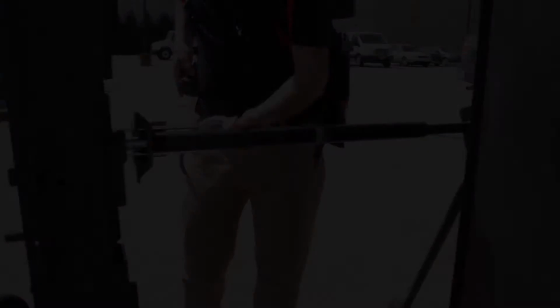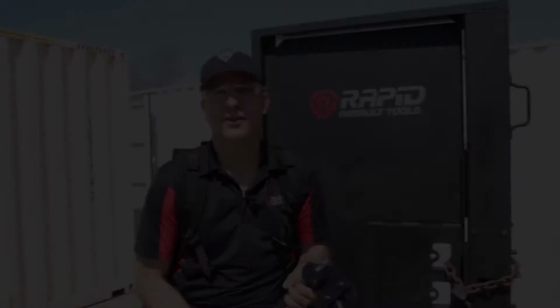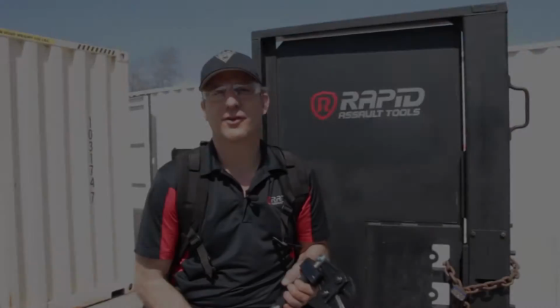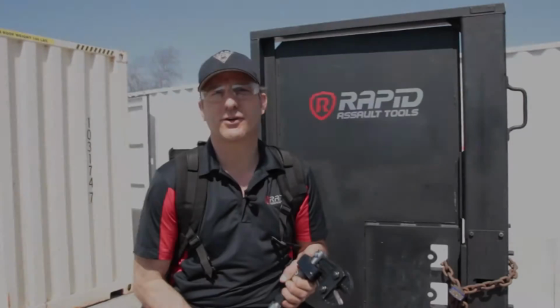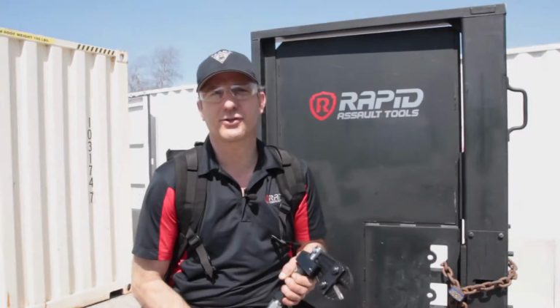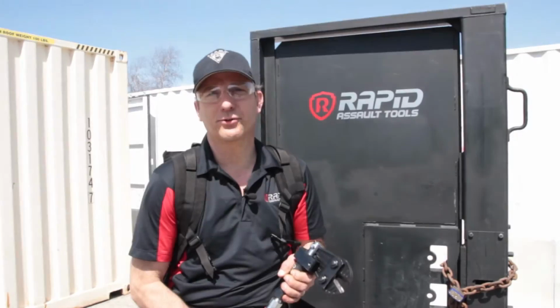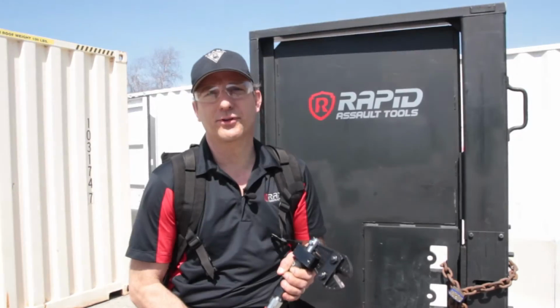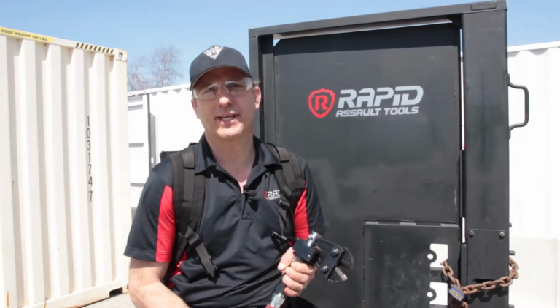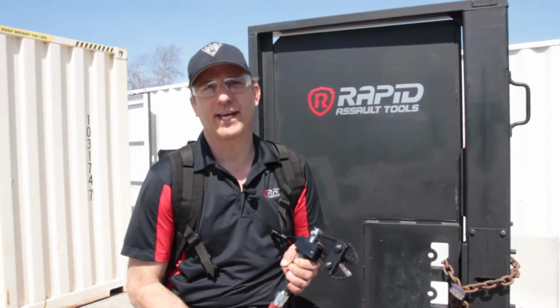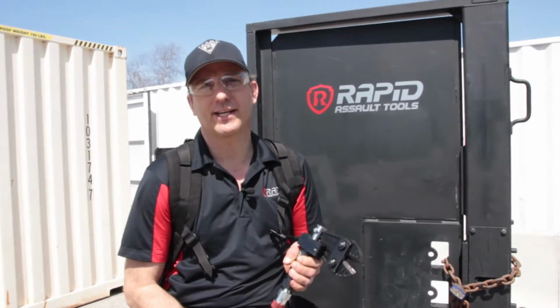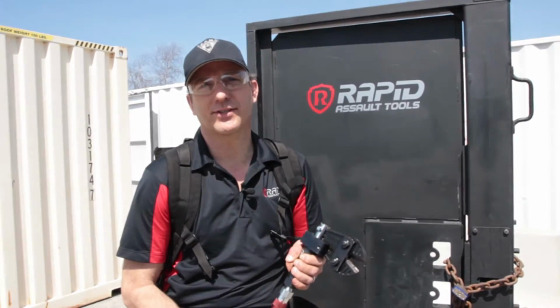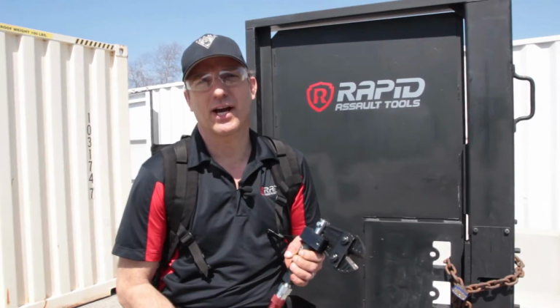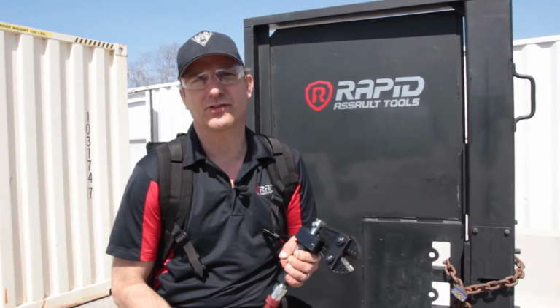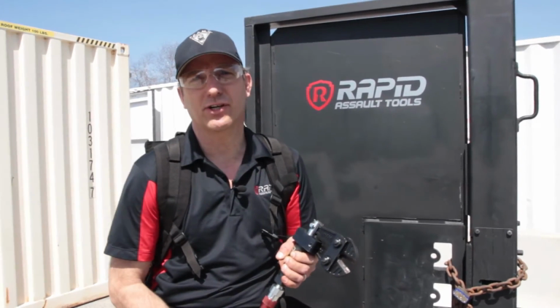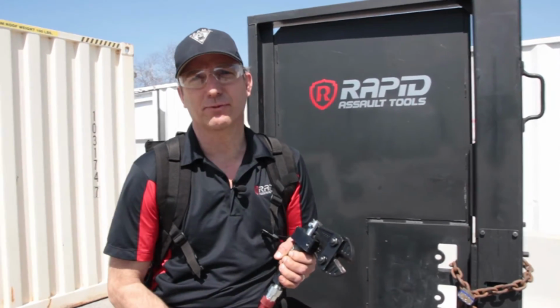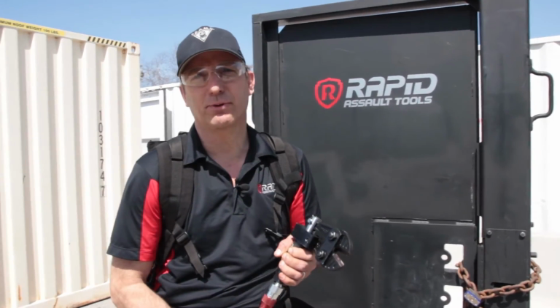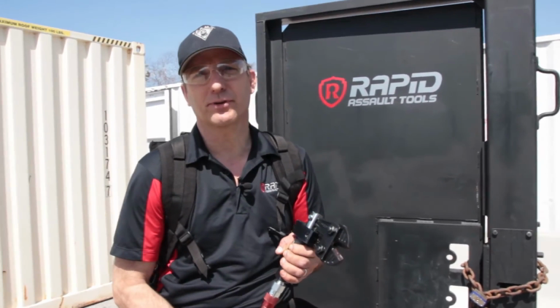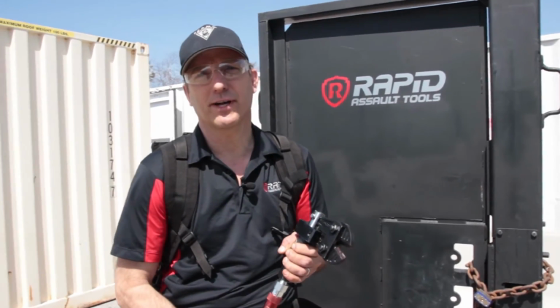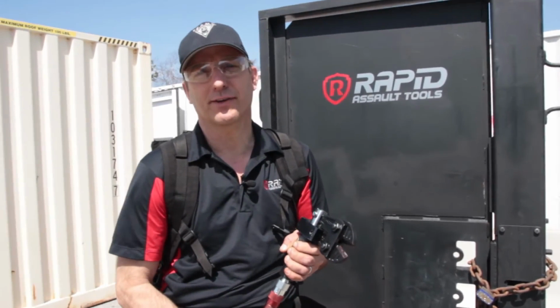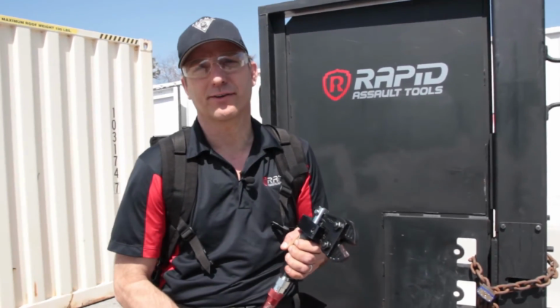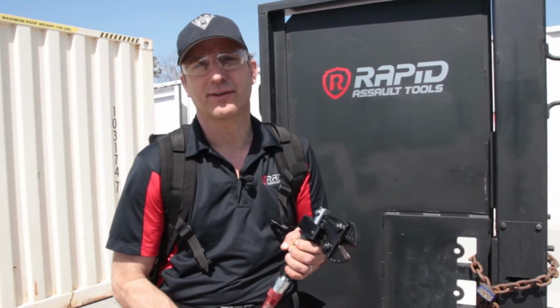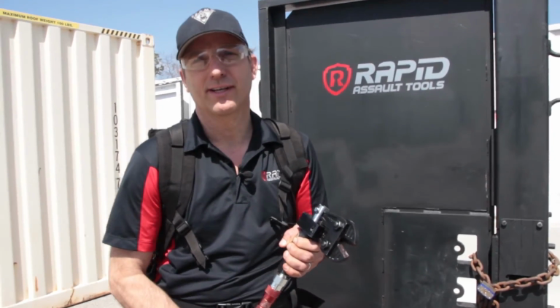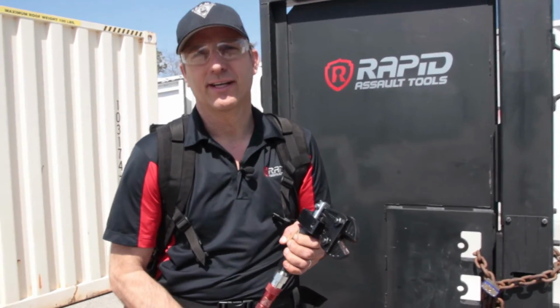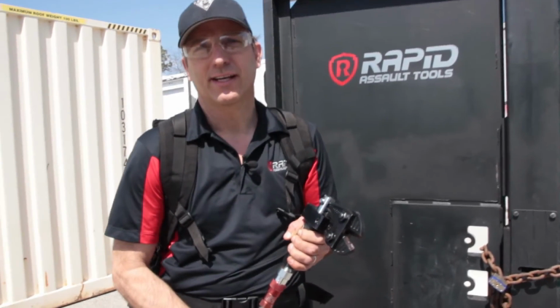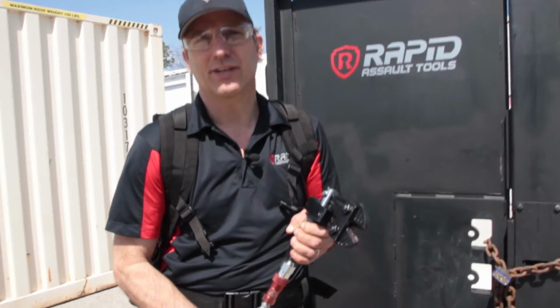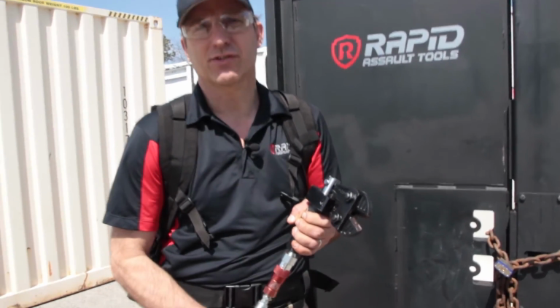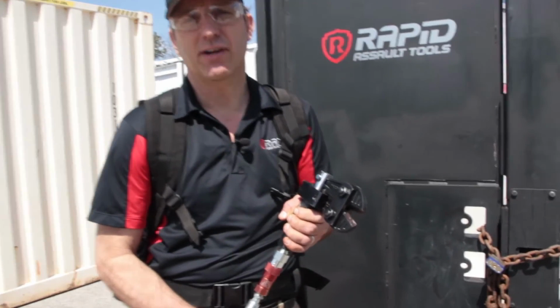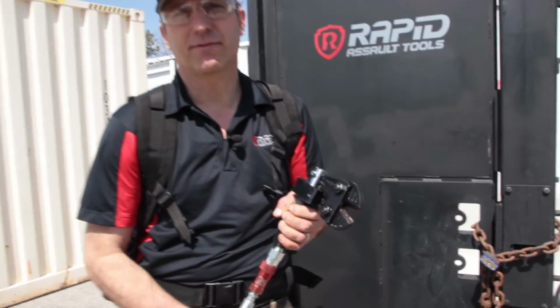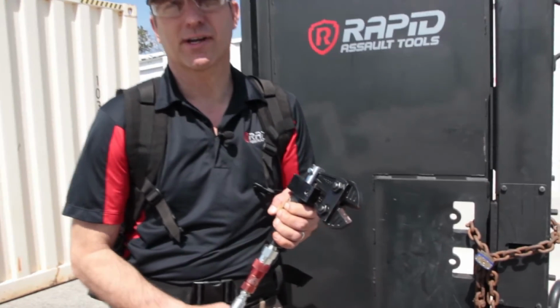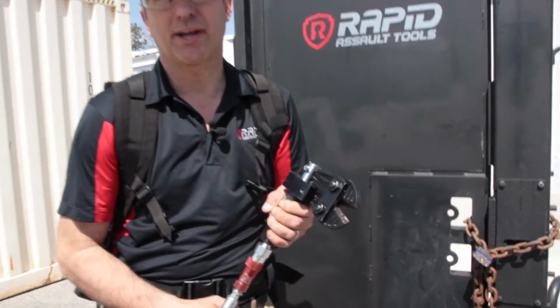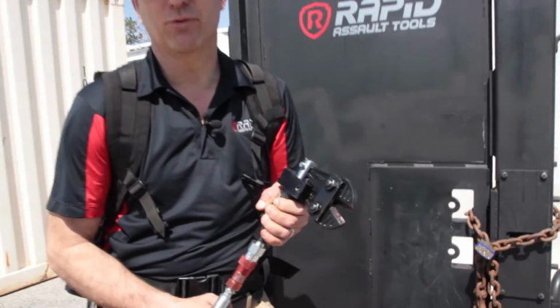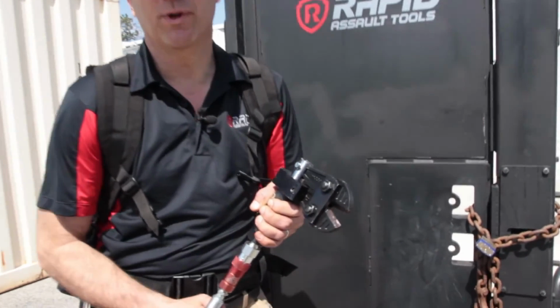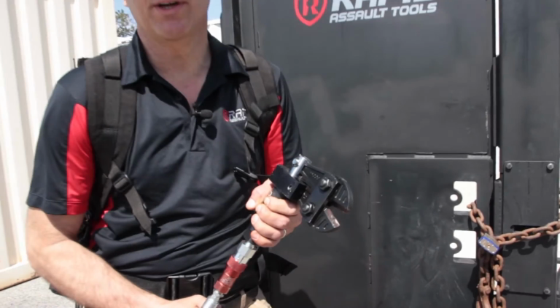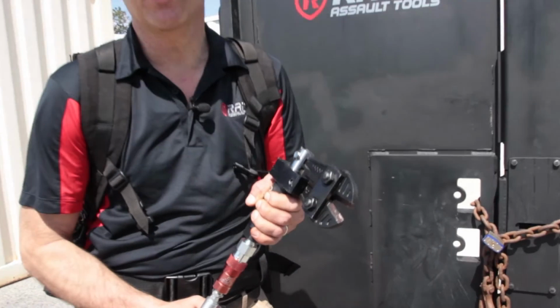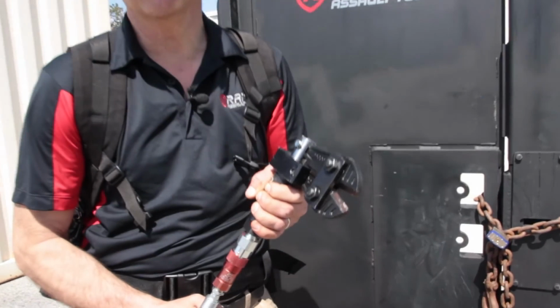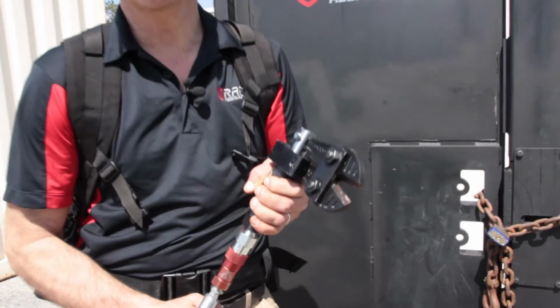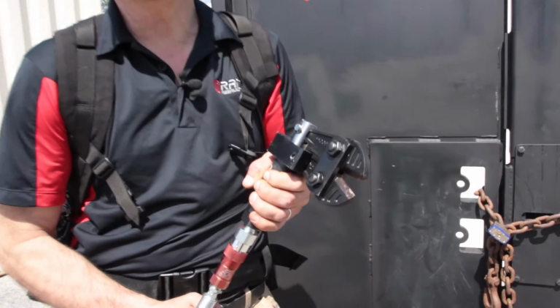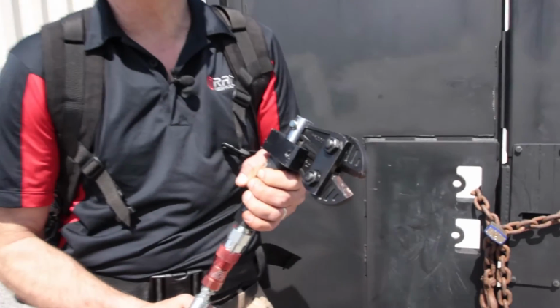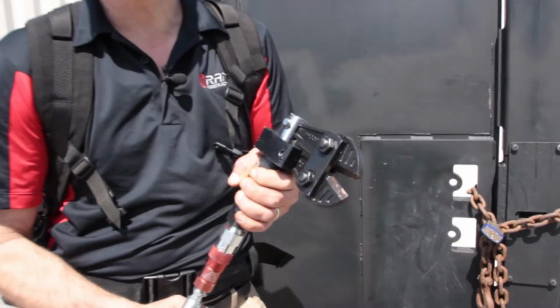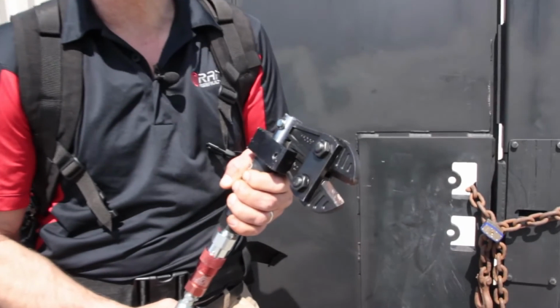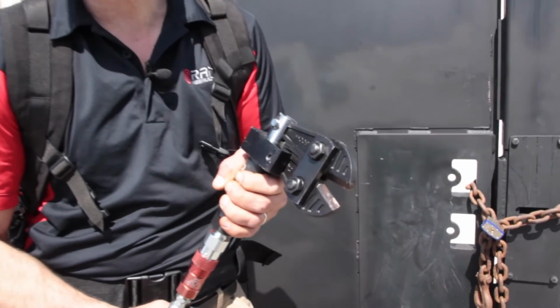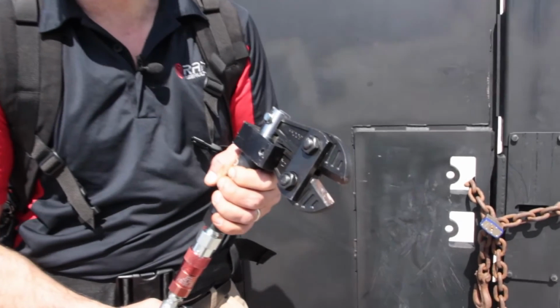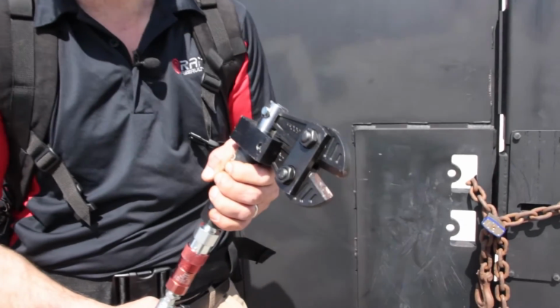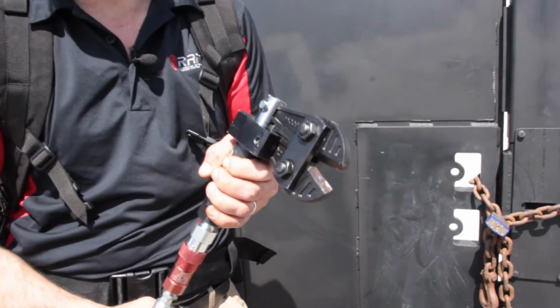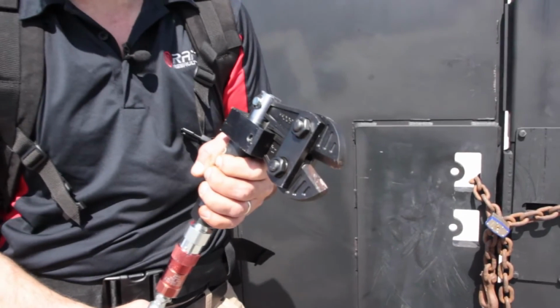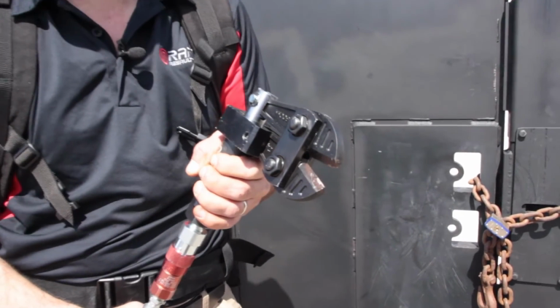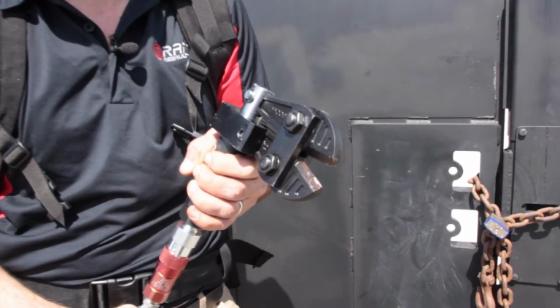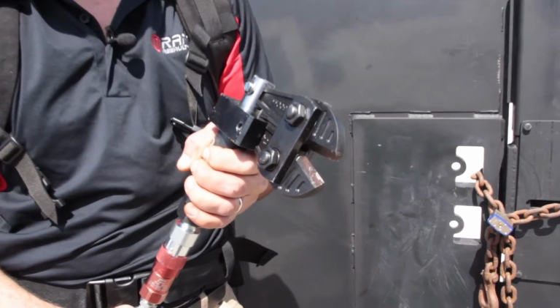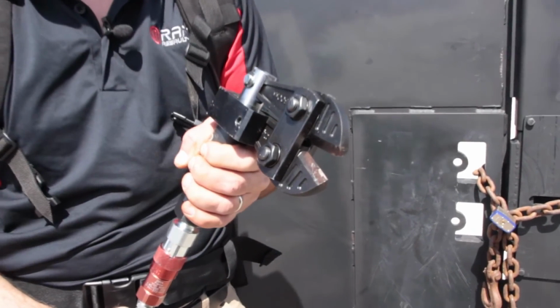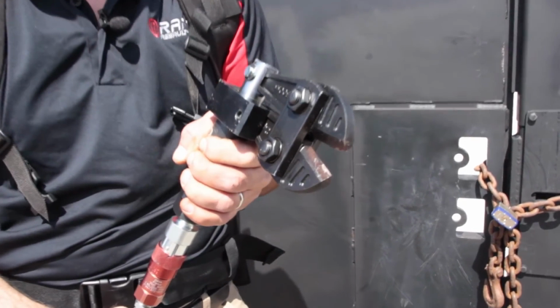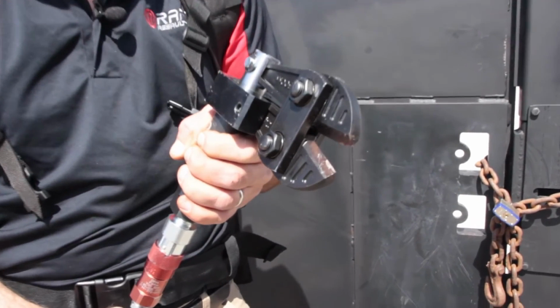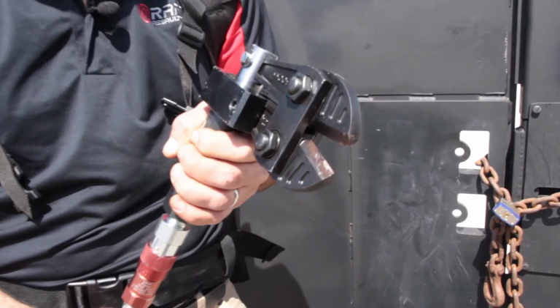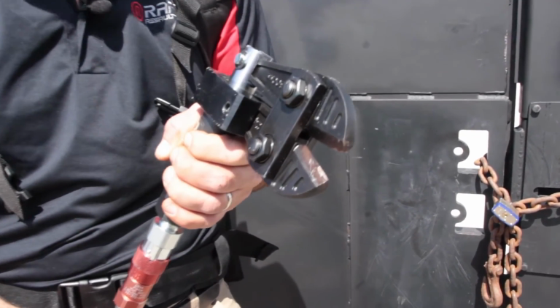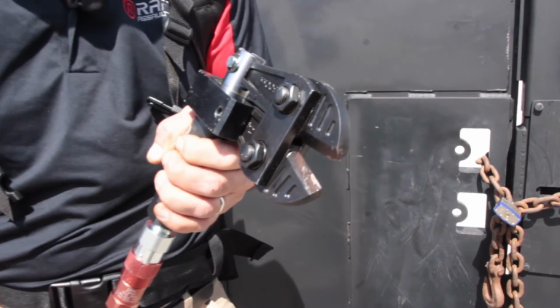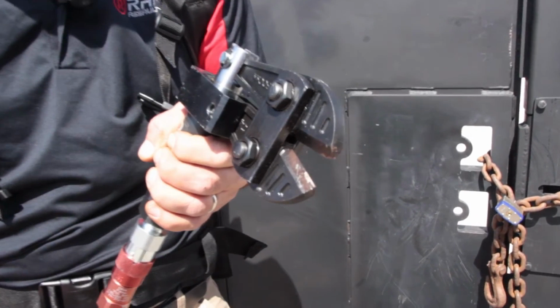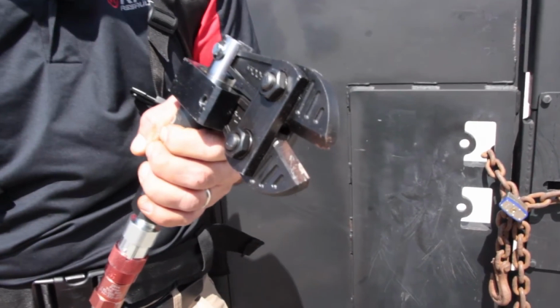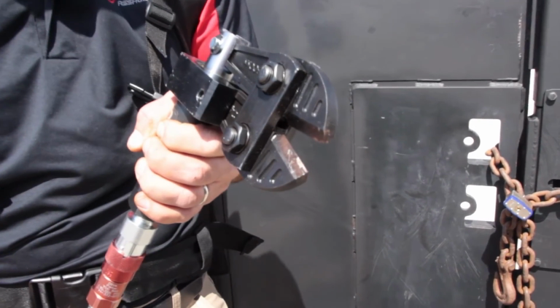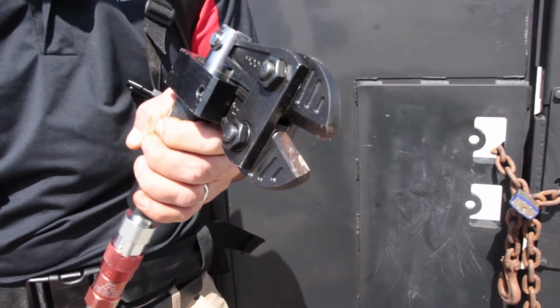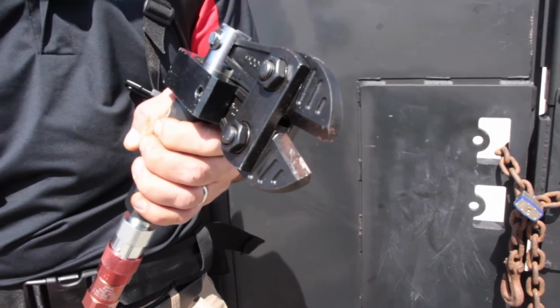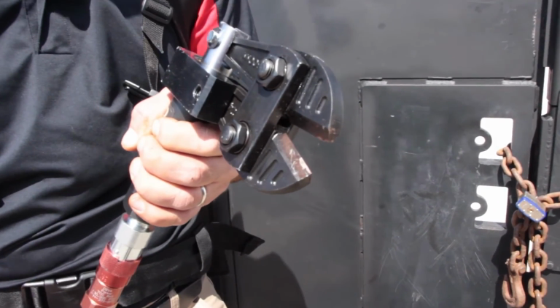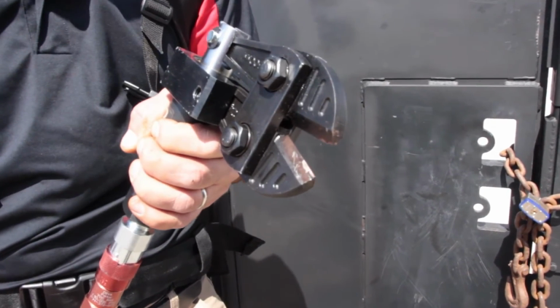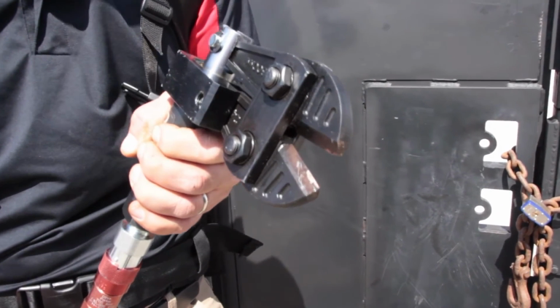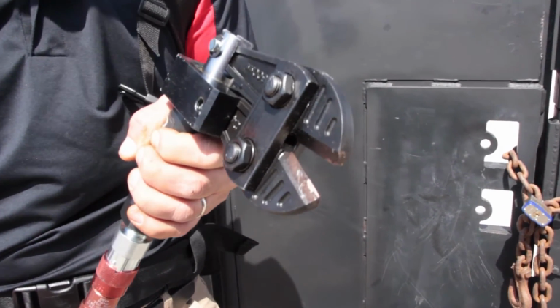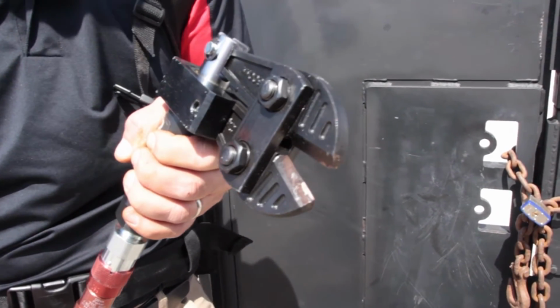The third tool in the kit is the hydraulic bolt cutter. It's great for cutting window grills or grates, security doors, and padlocks.